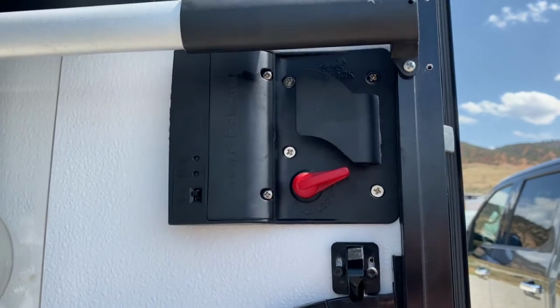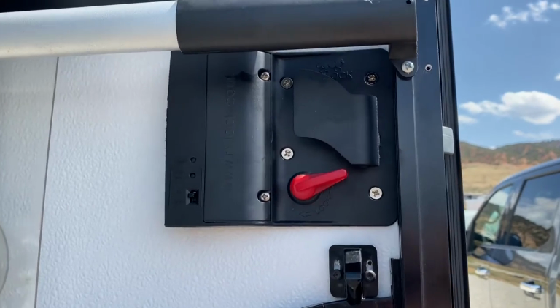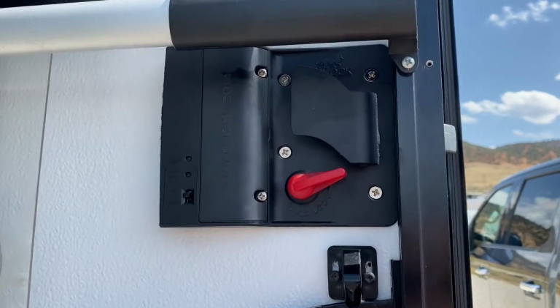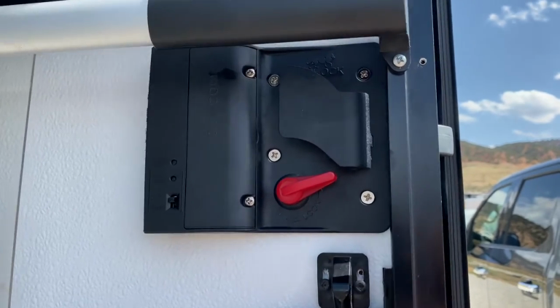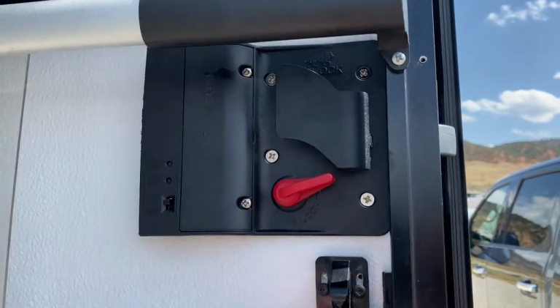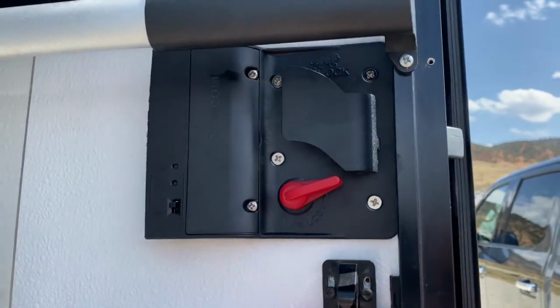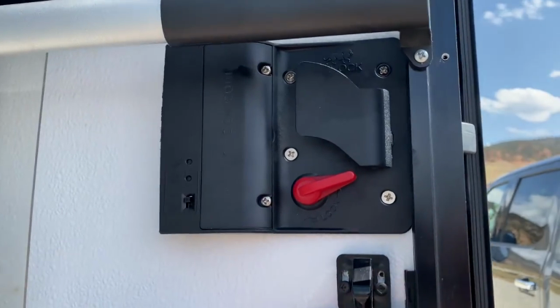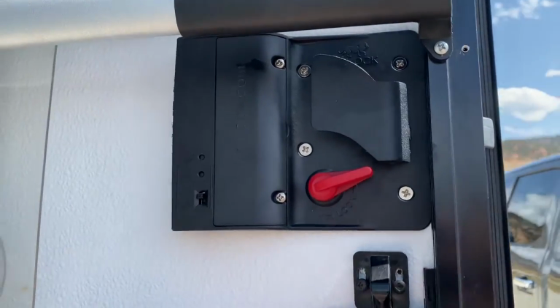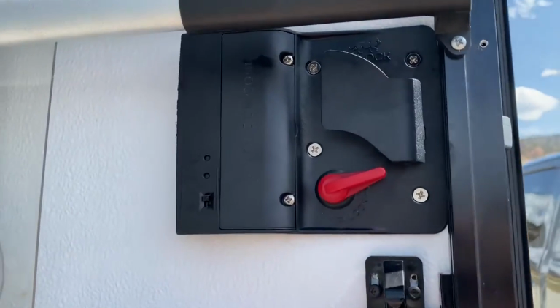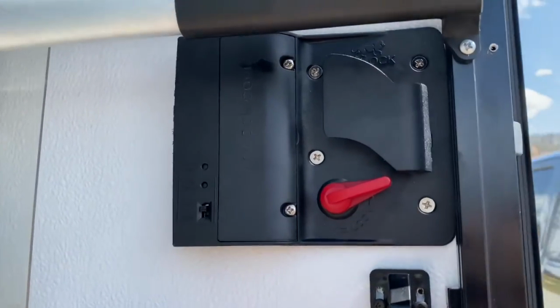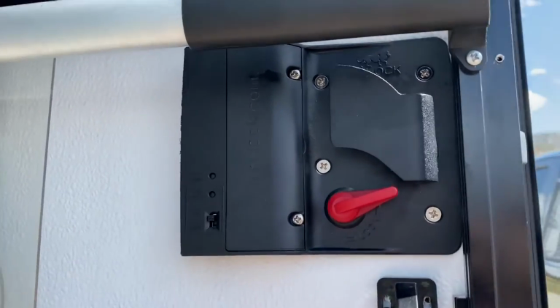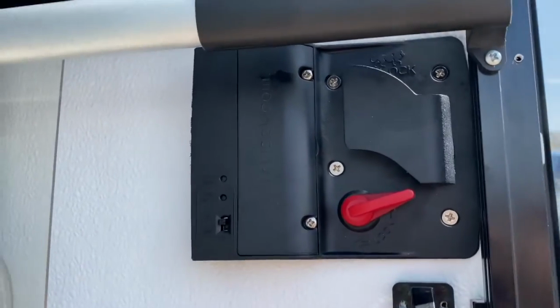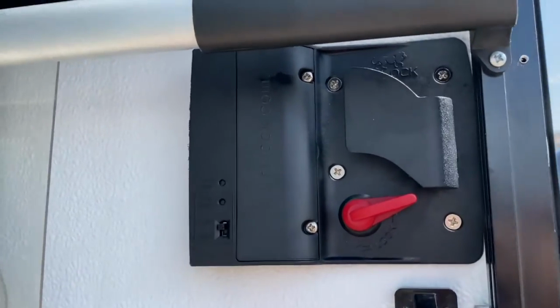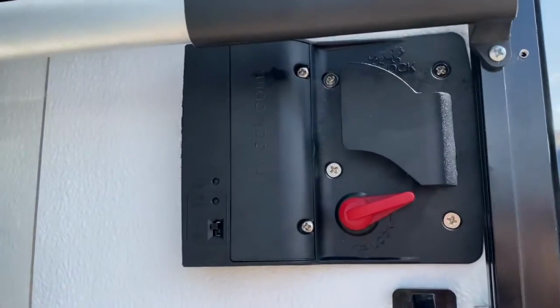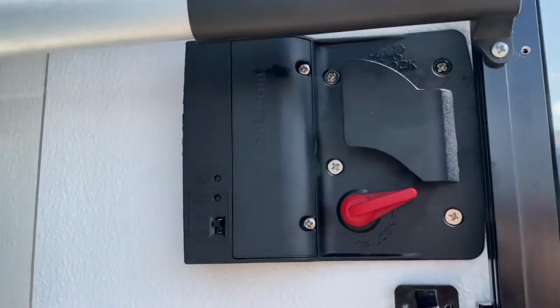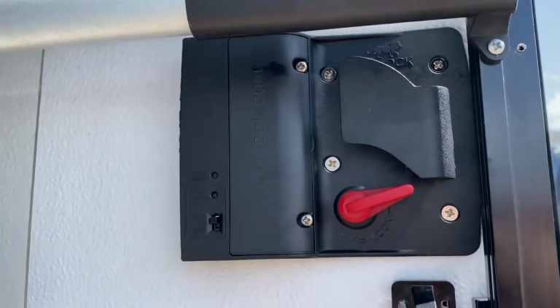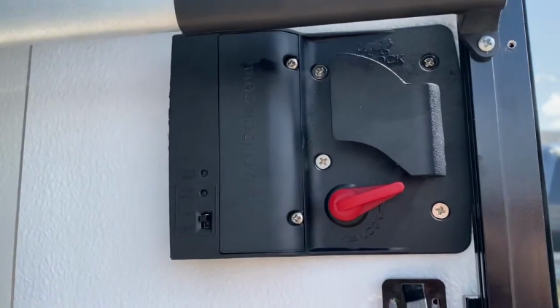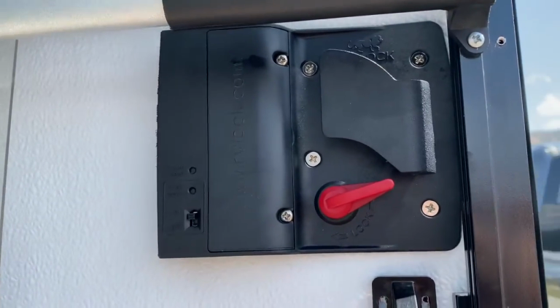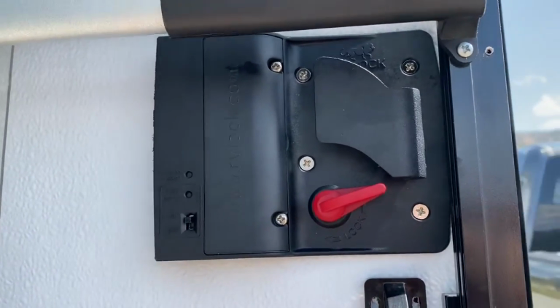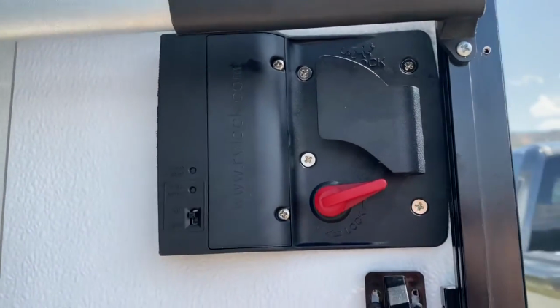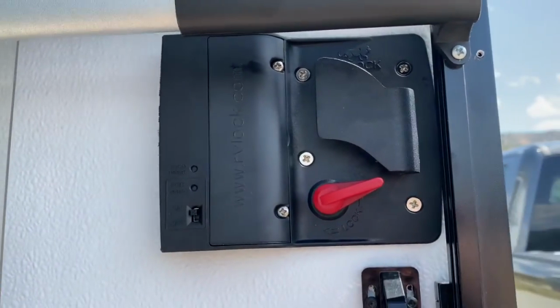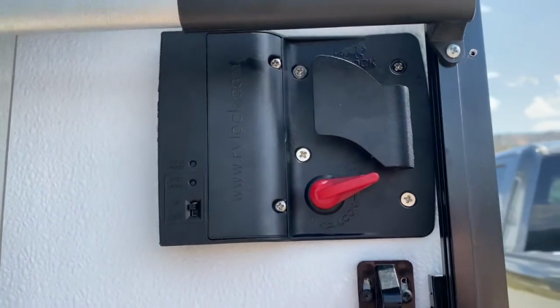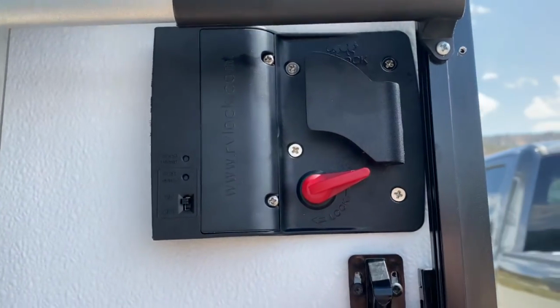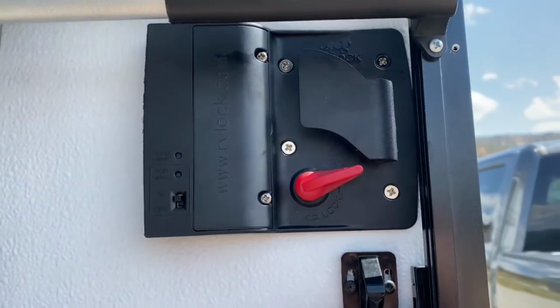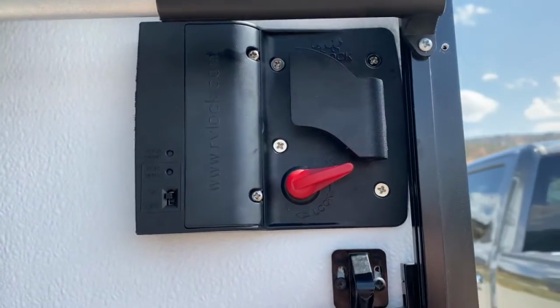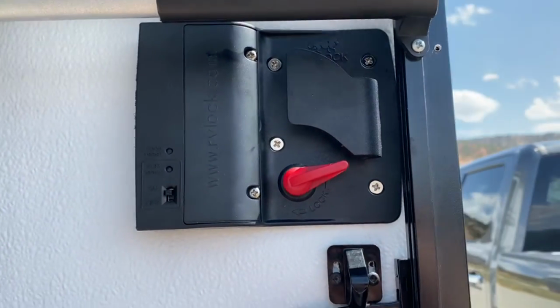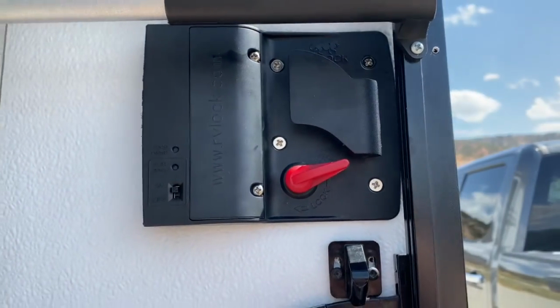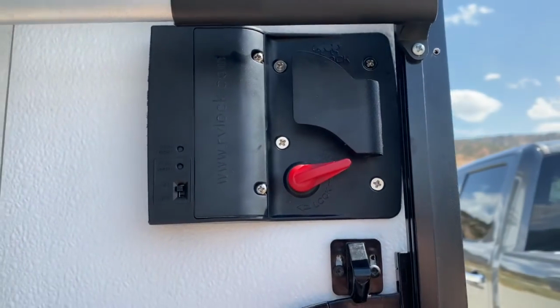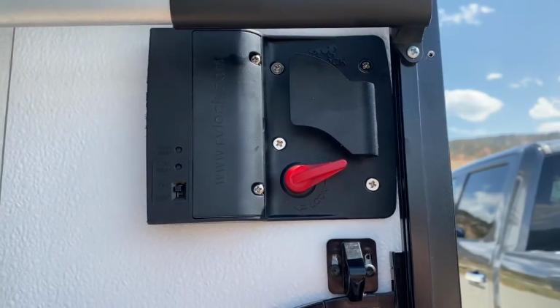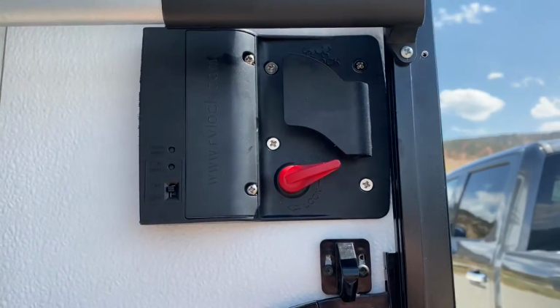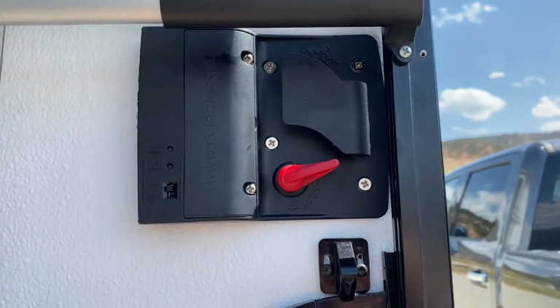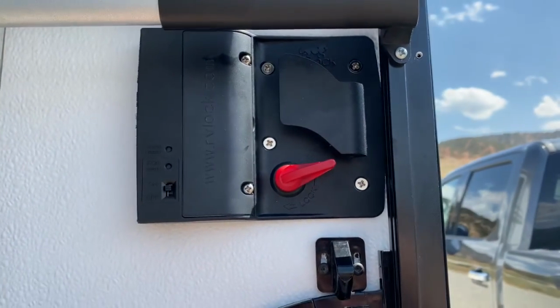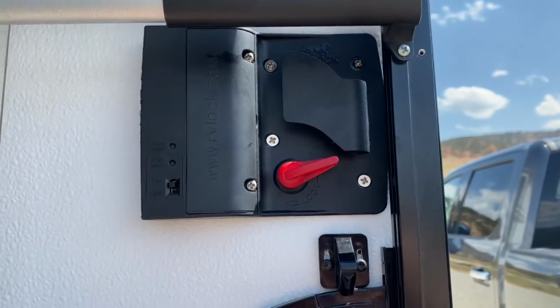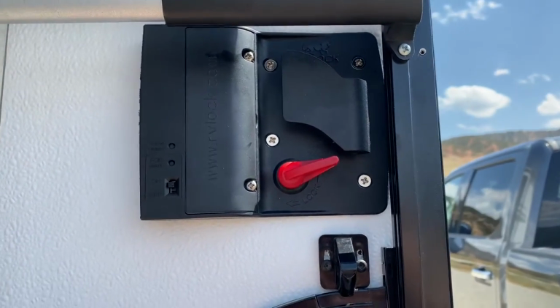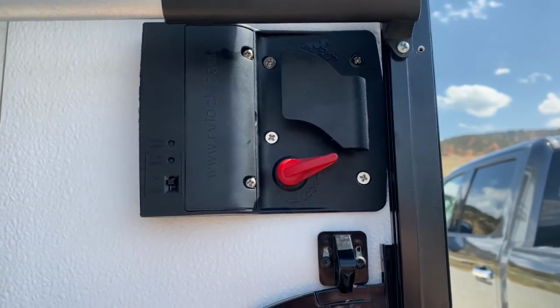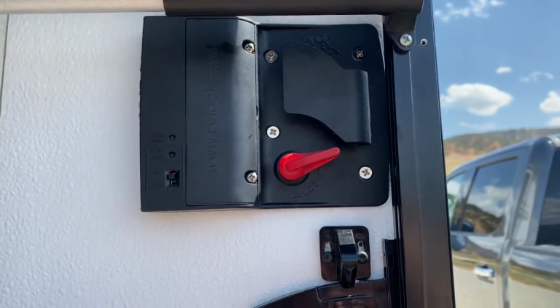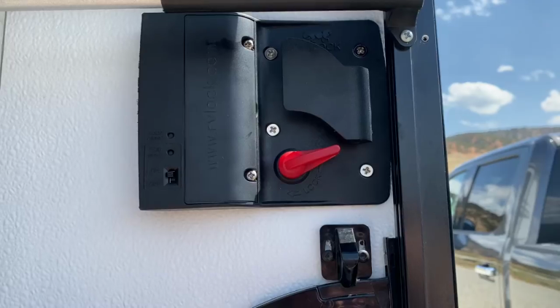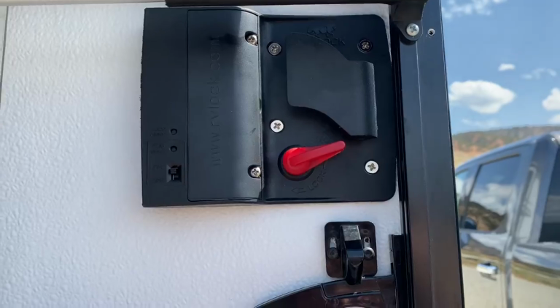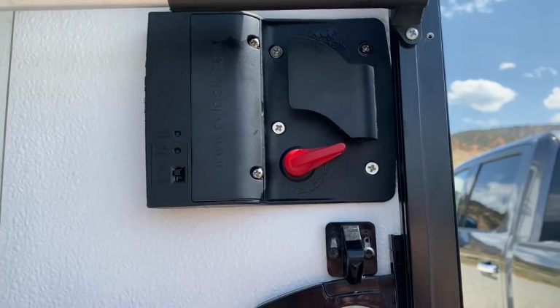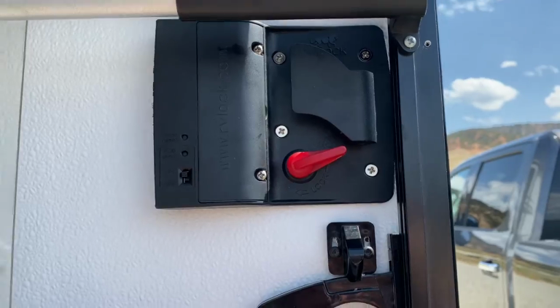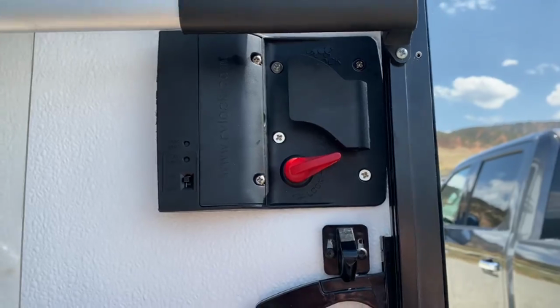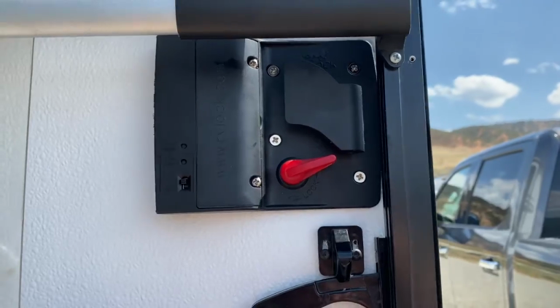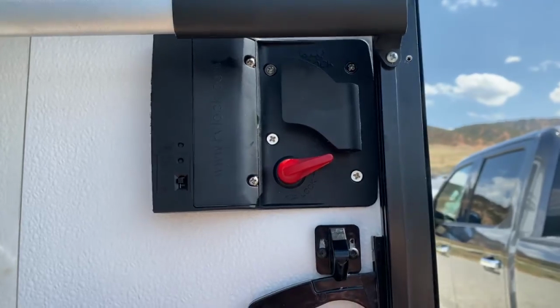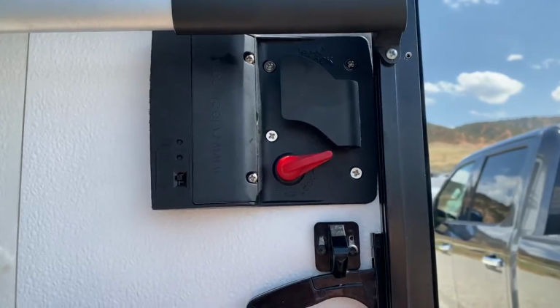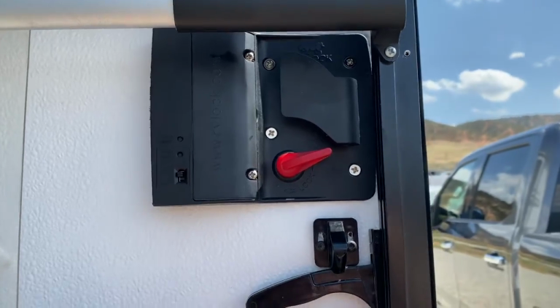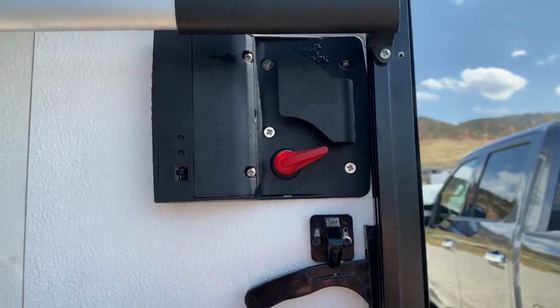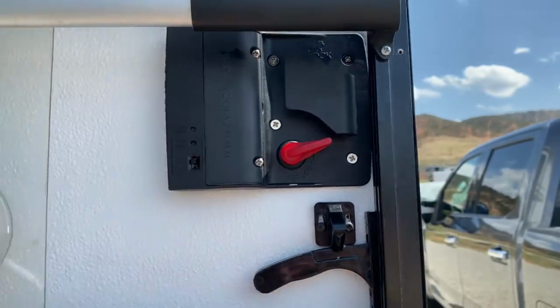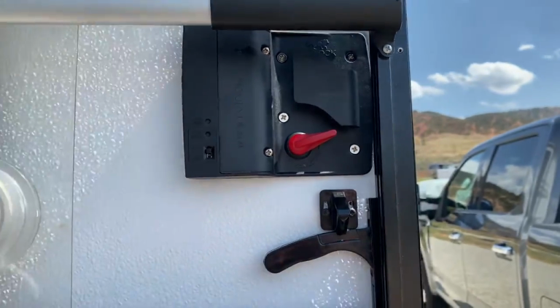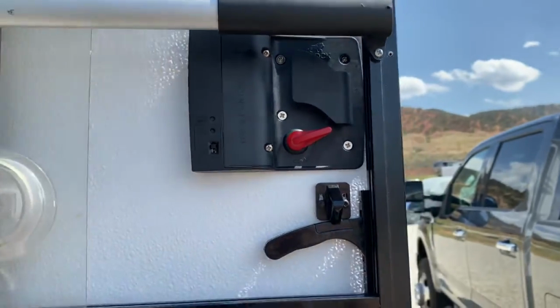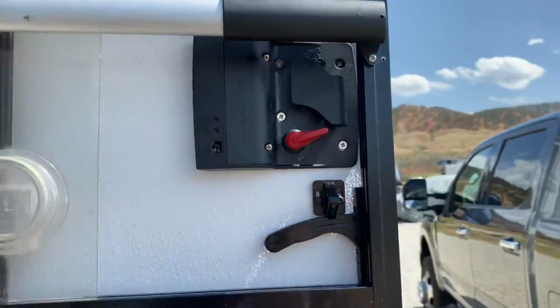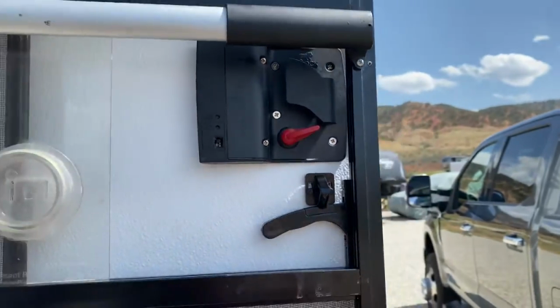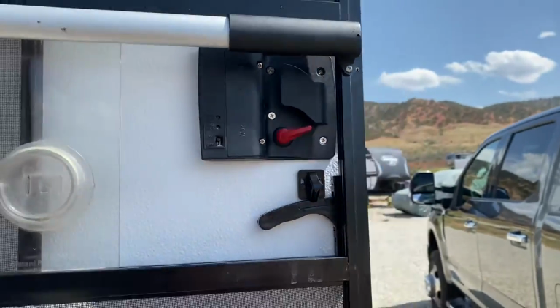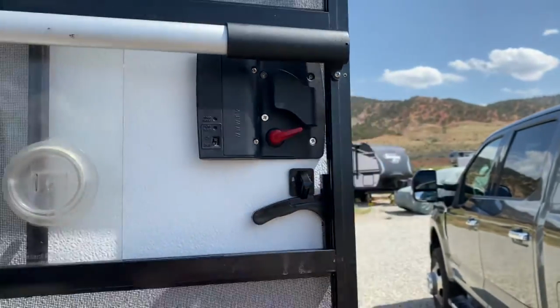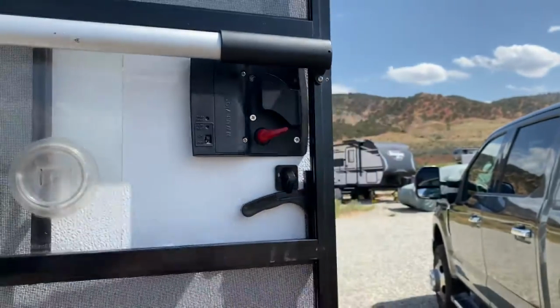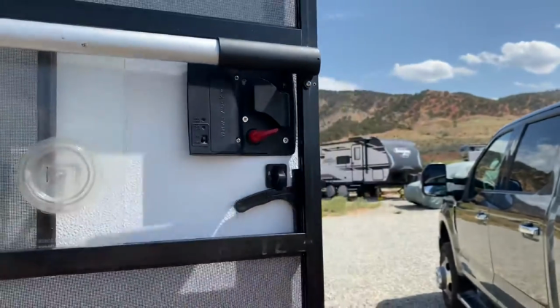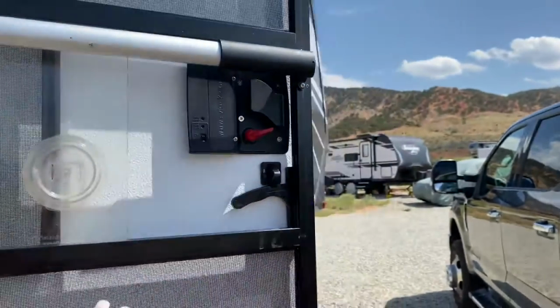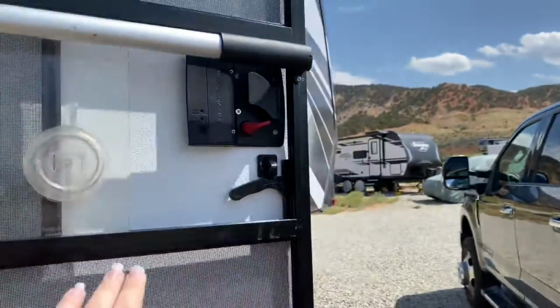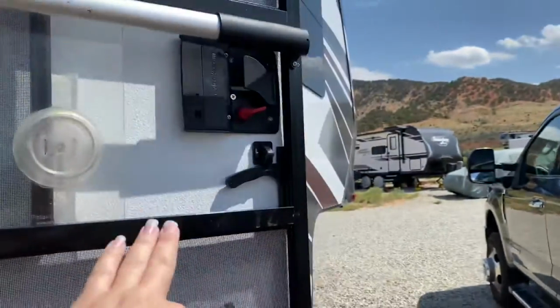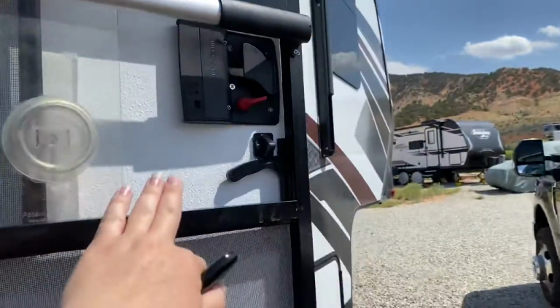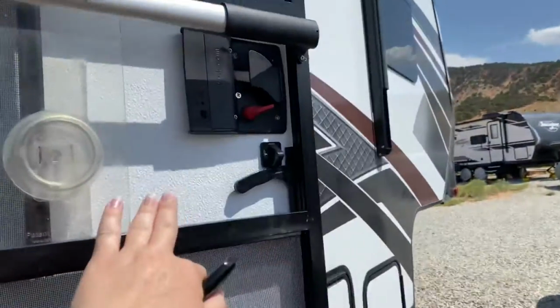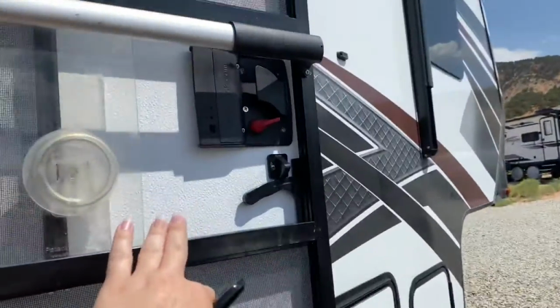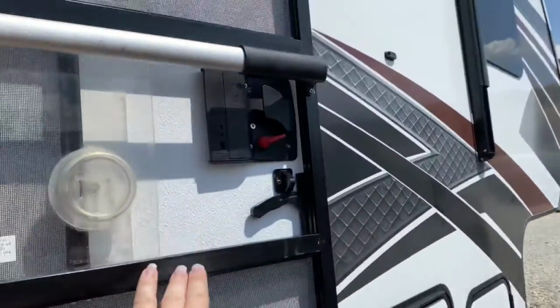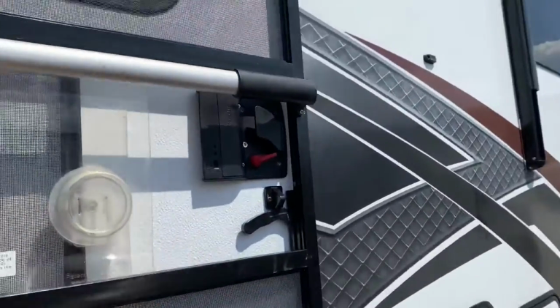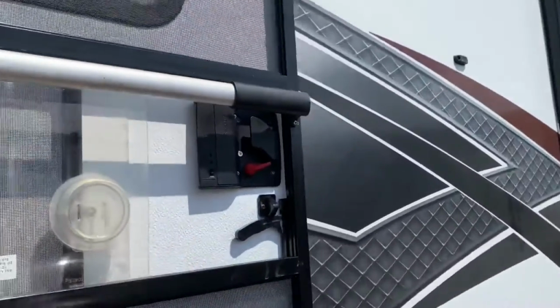It took only about 10 minutes to install — just a few screws — and that makes us very, very happy. Whoa, I'm losing my door!